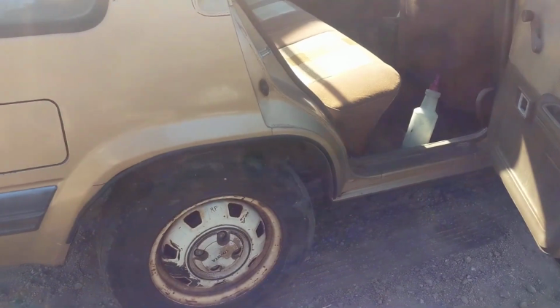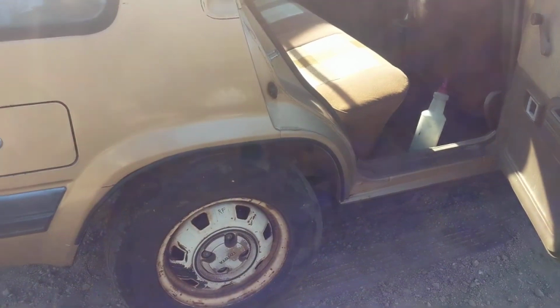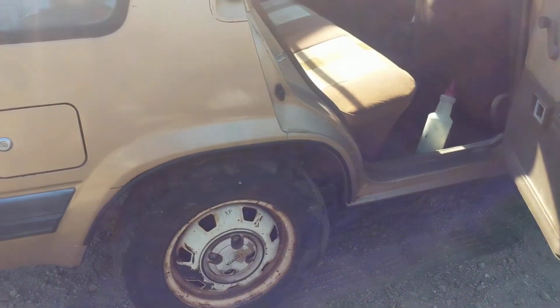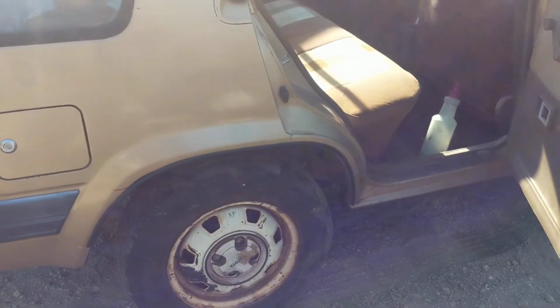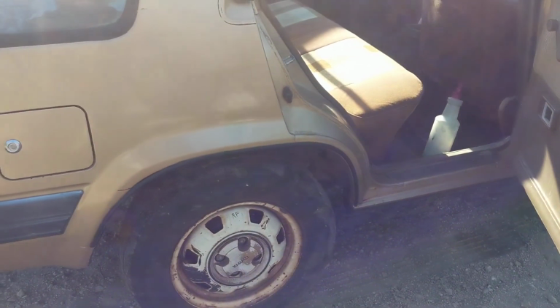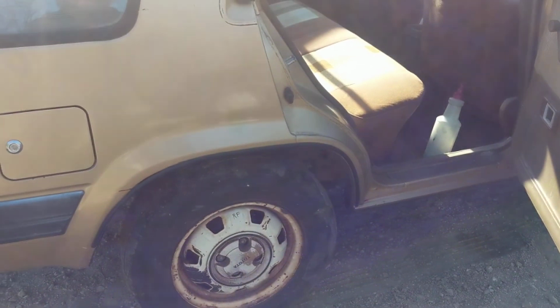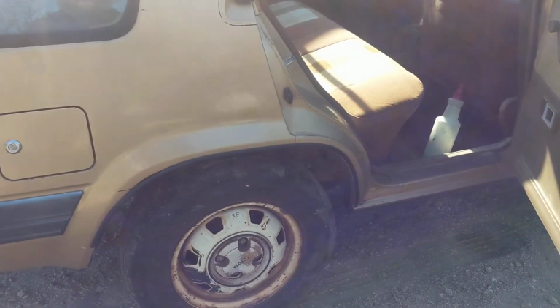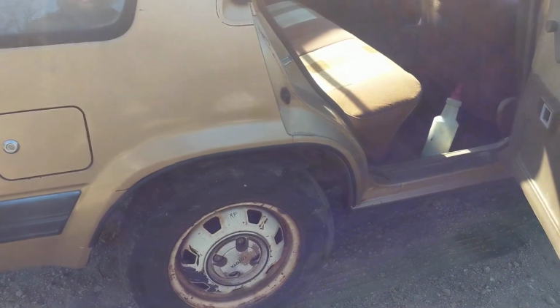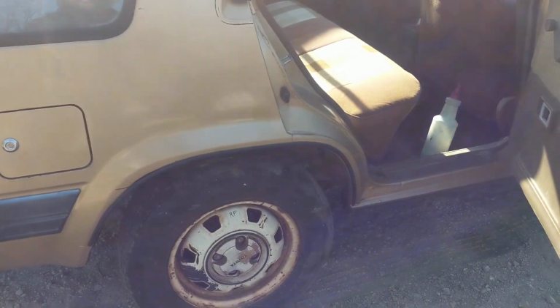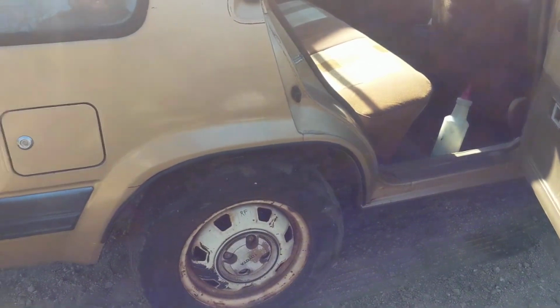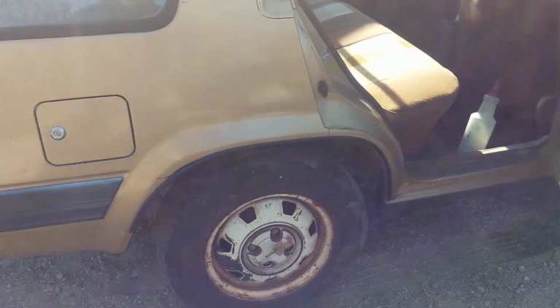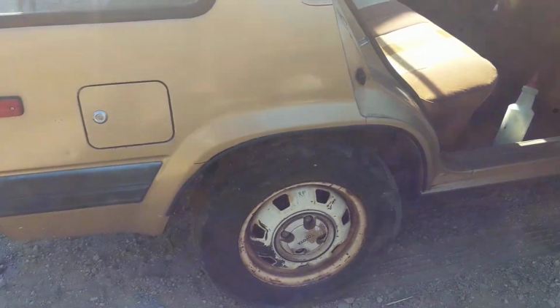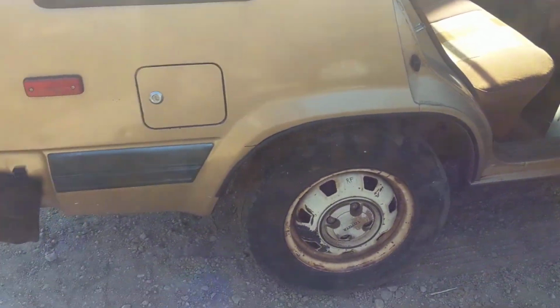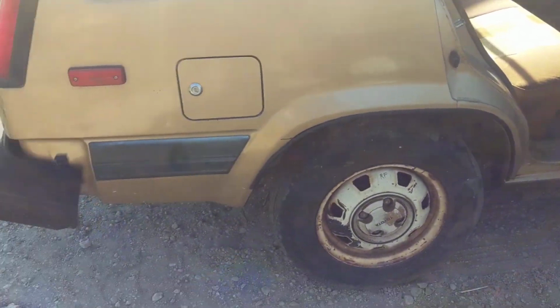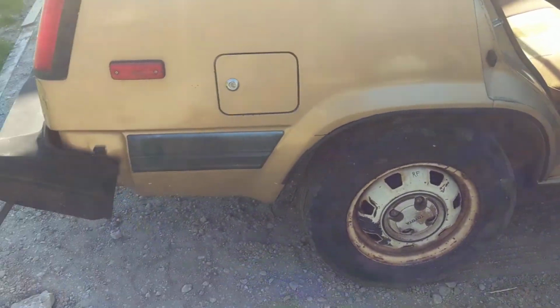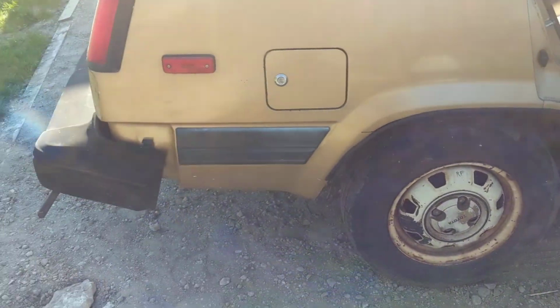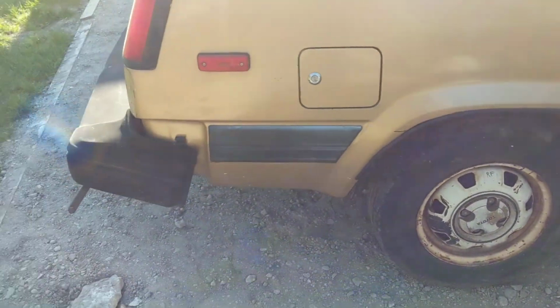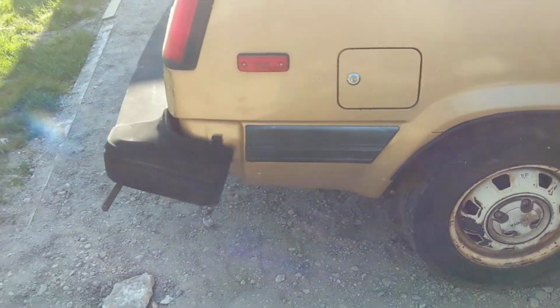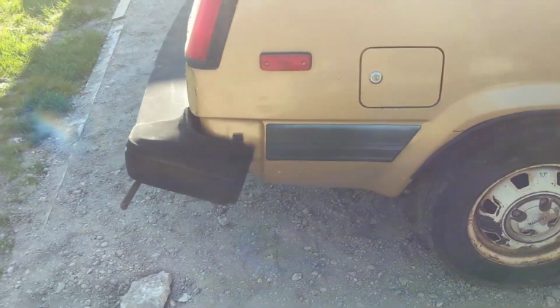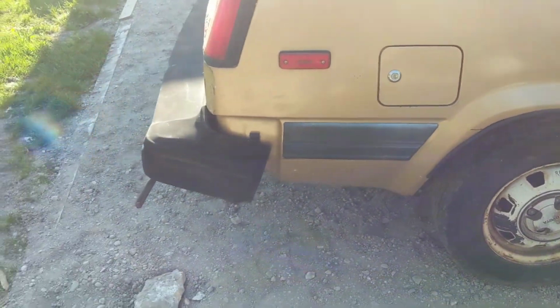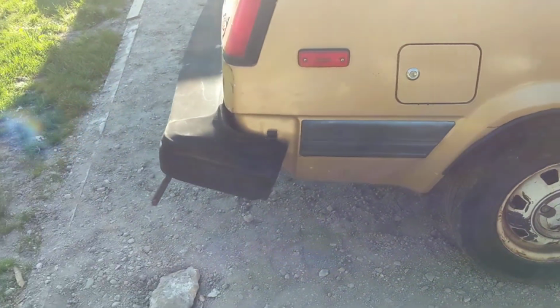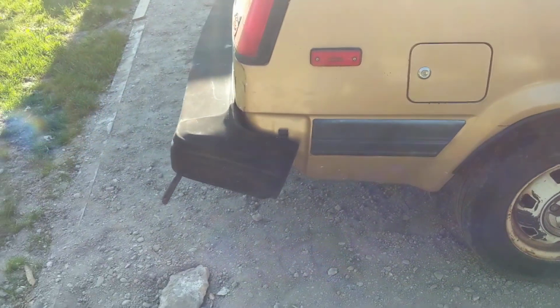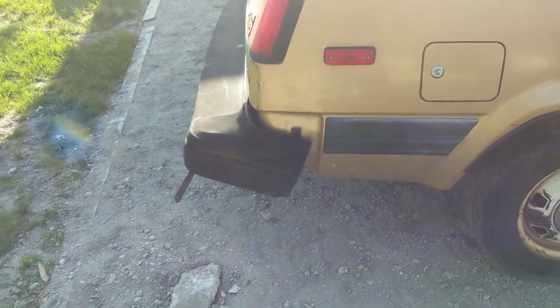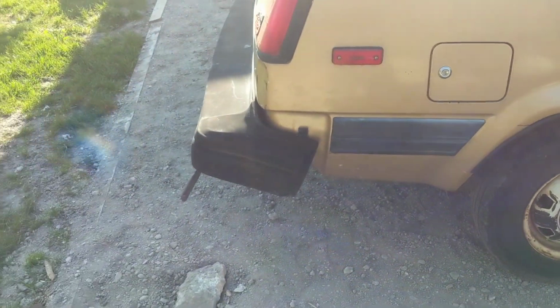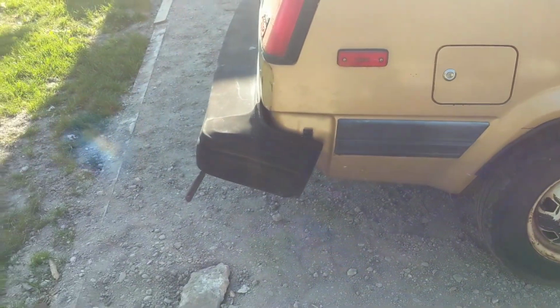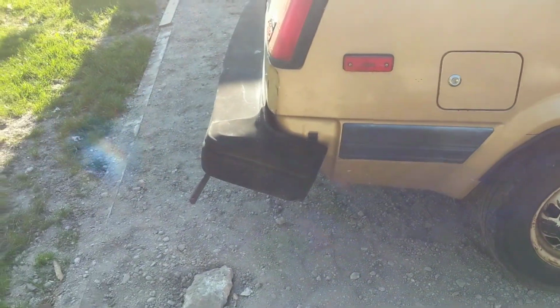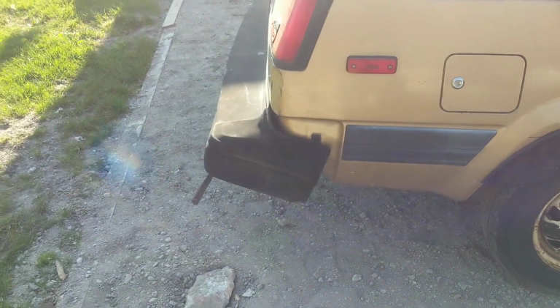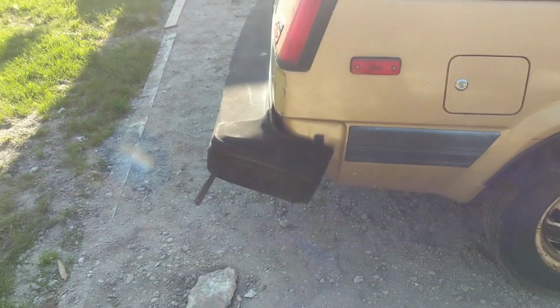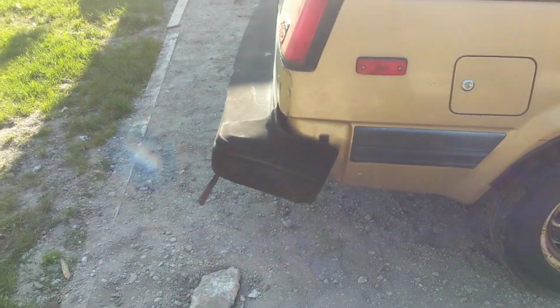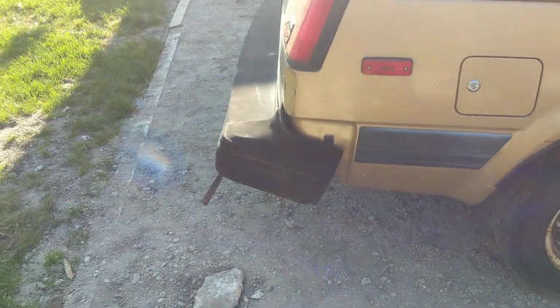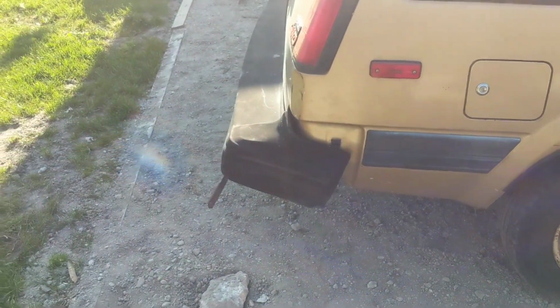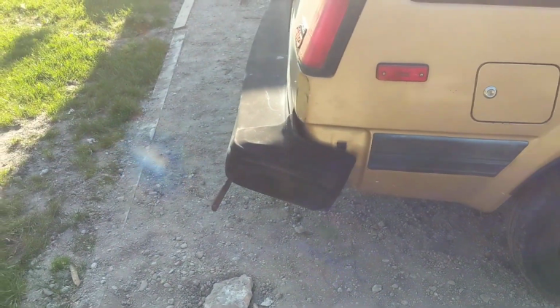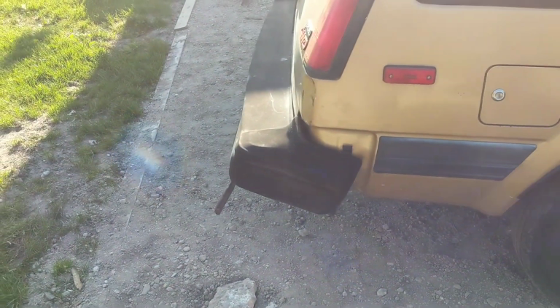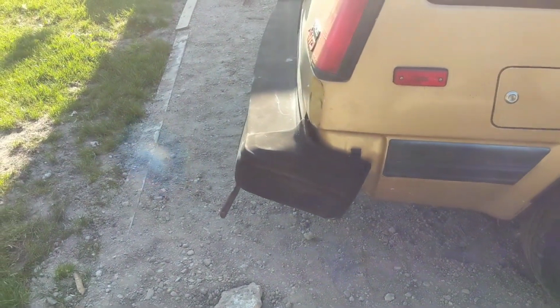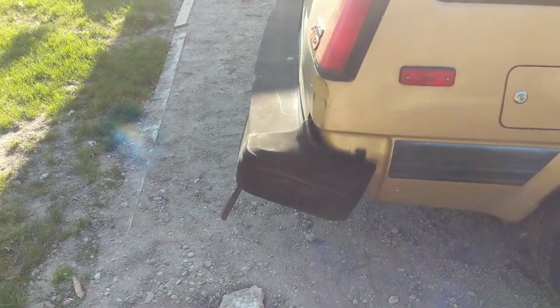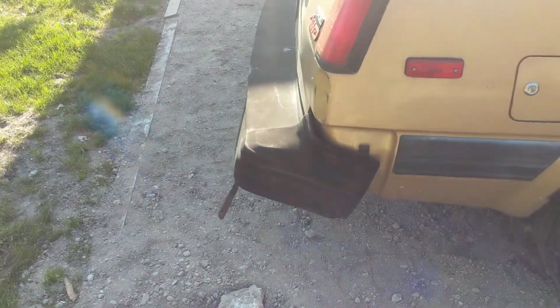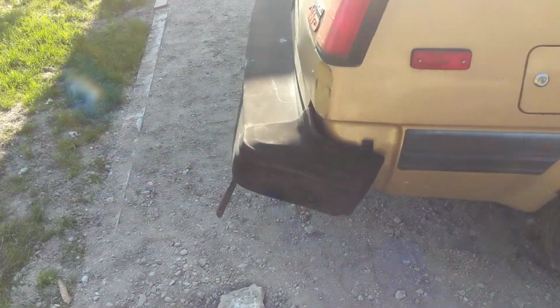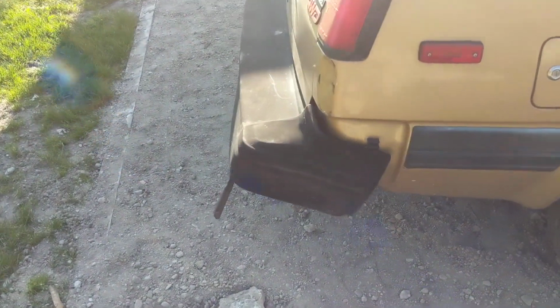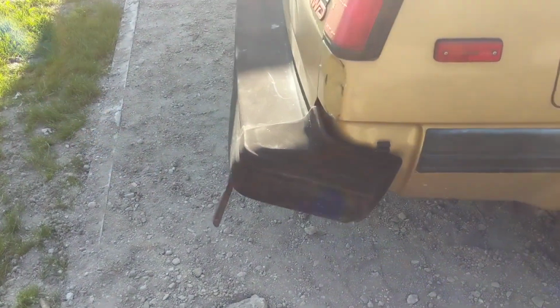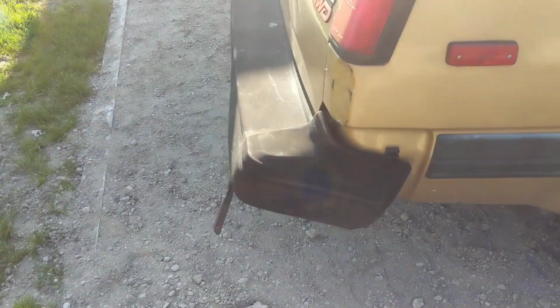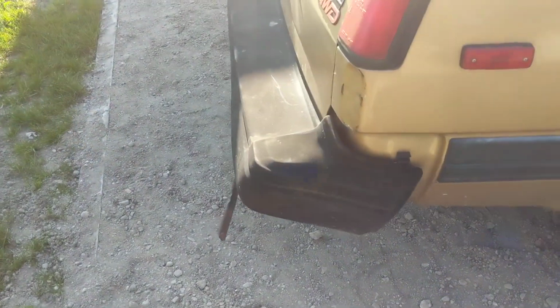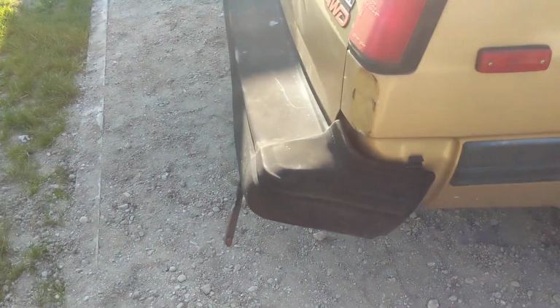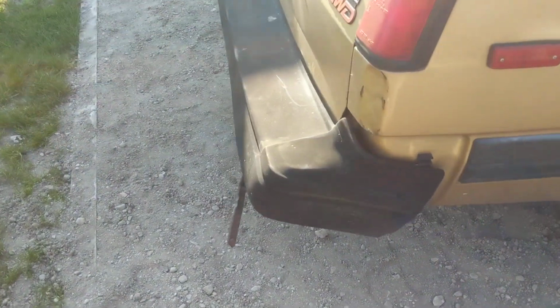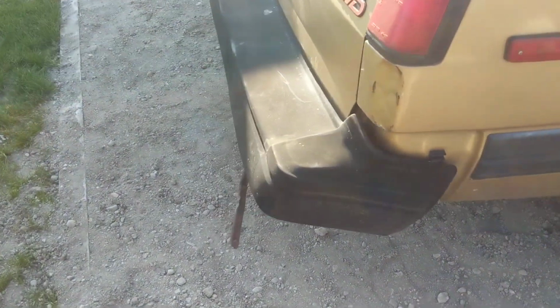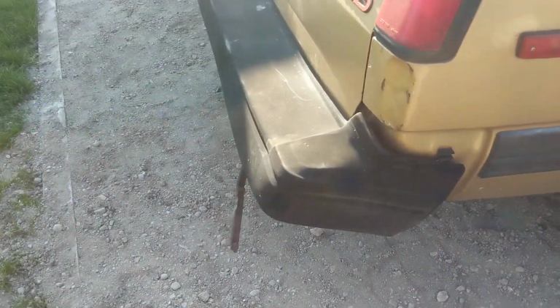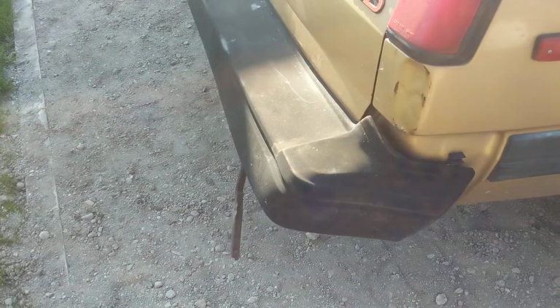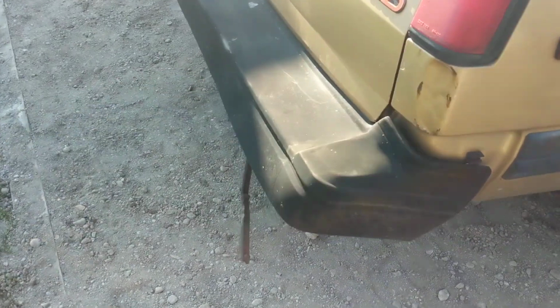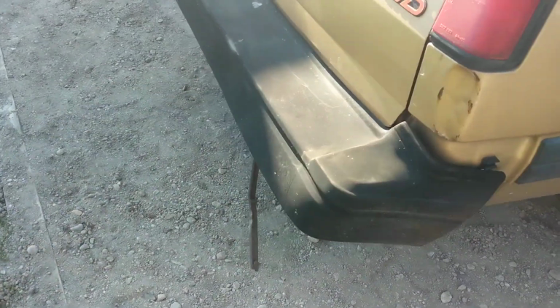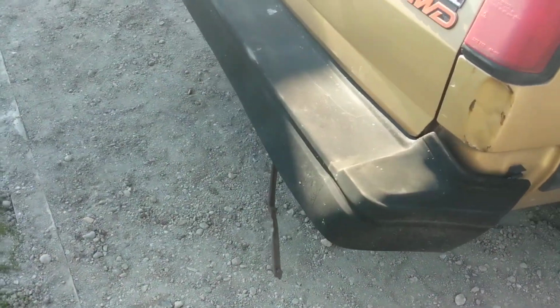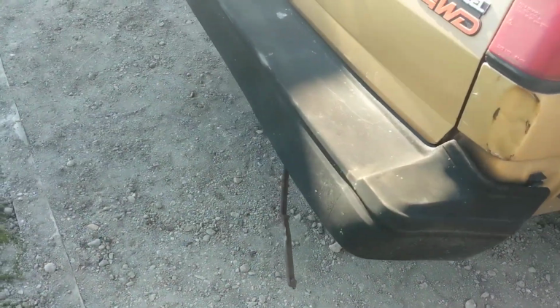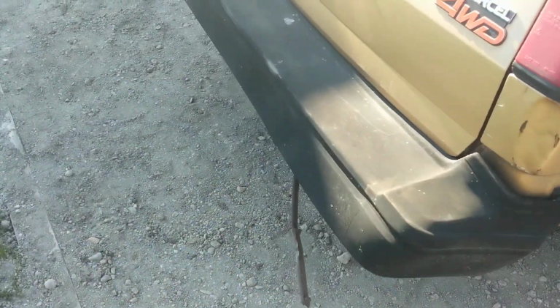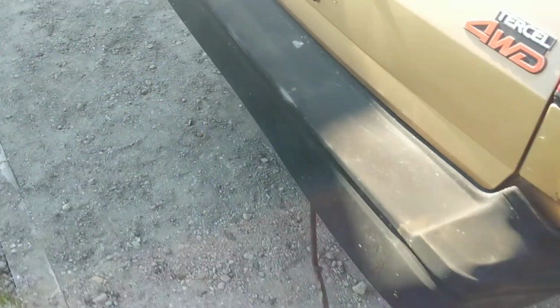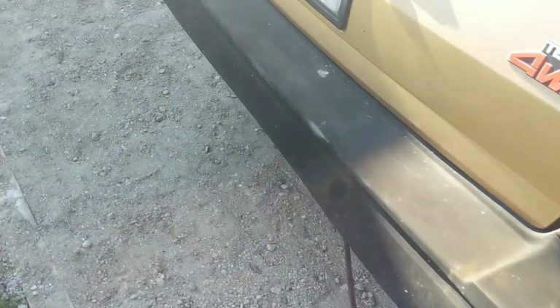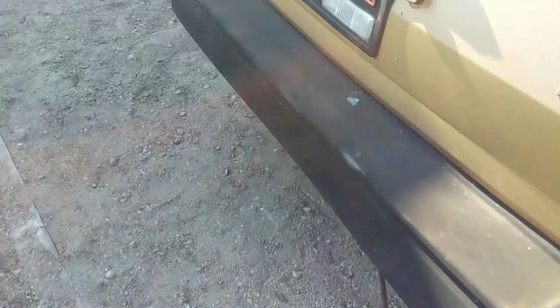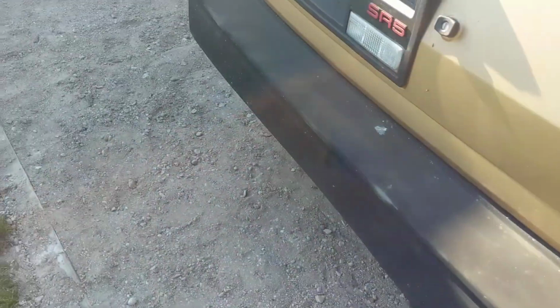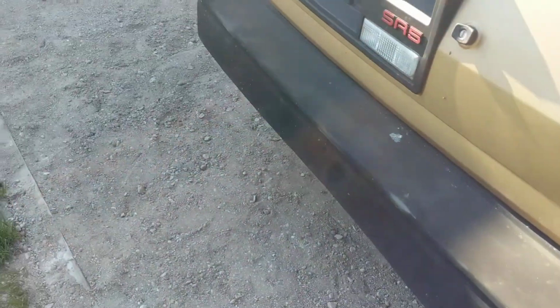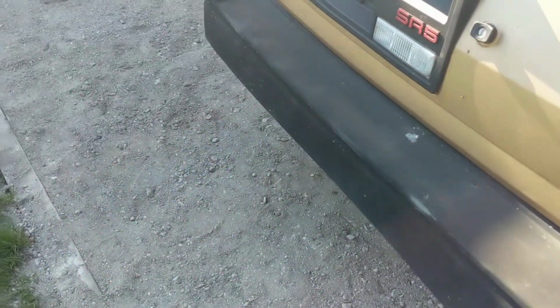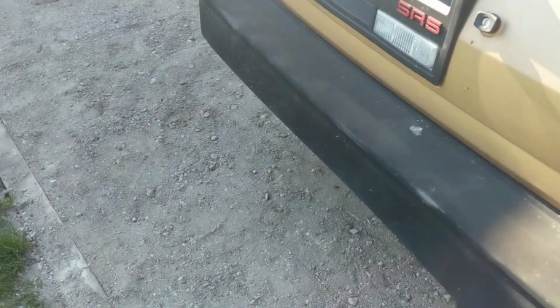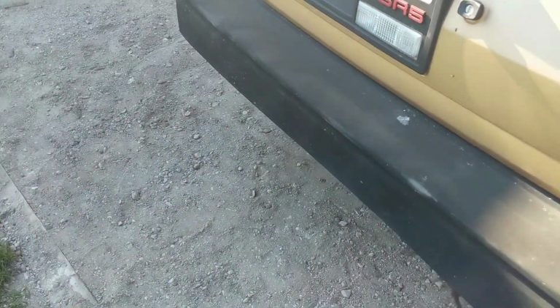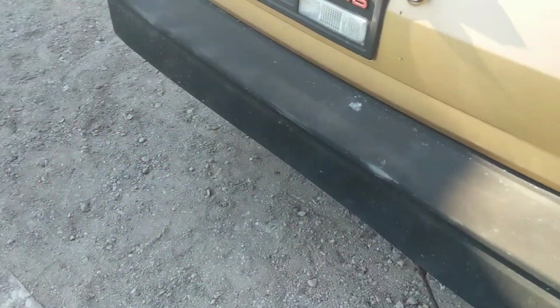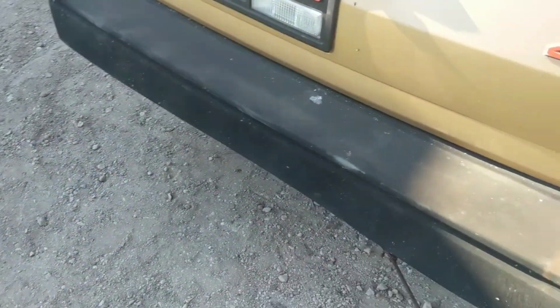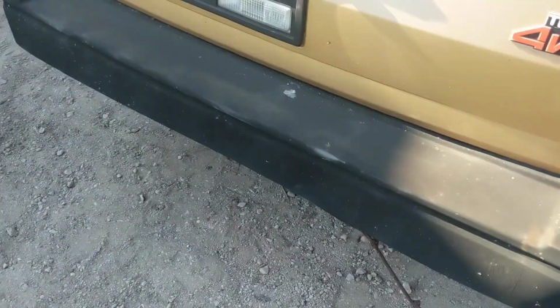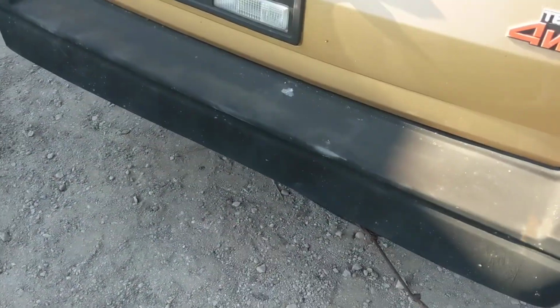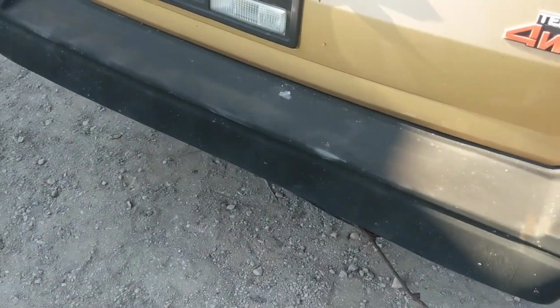Still need a driver's side lock. Need a rear bumper too — unfortunately the rear bumper's a little bit beat up and it's rusted out underneath as well.